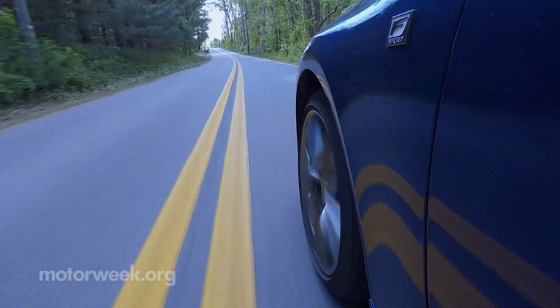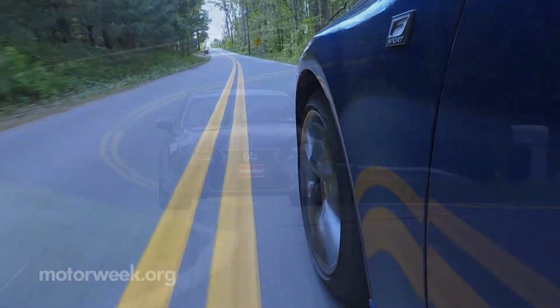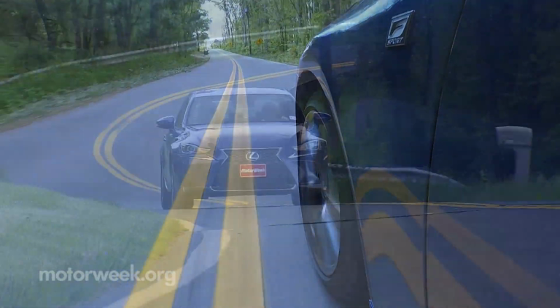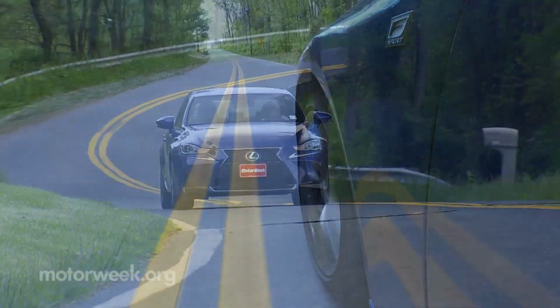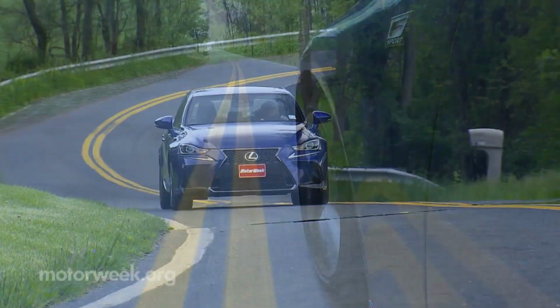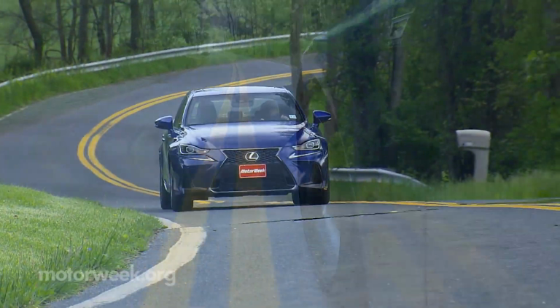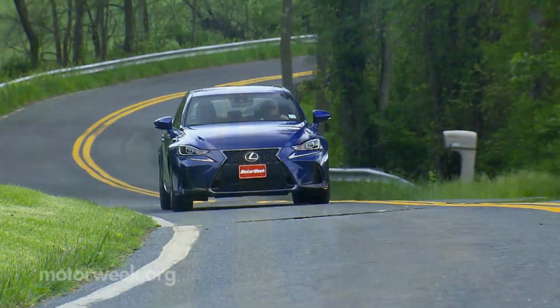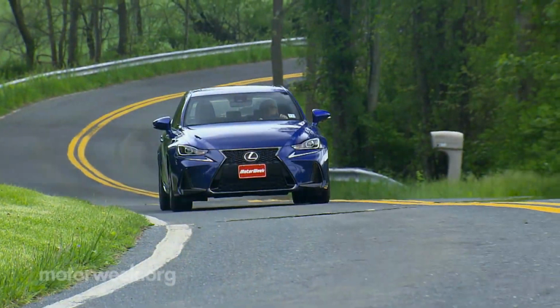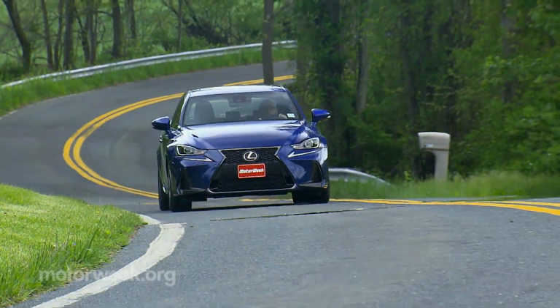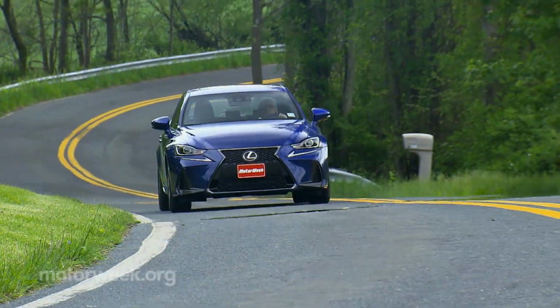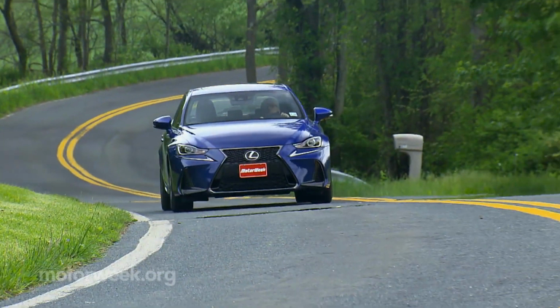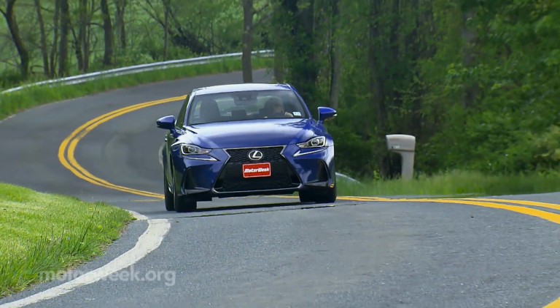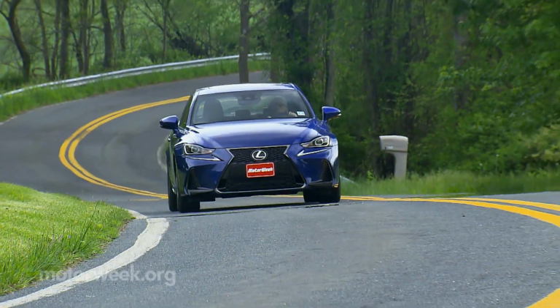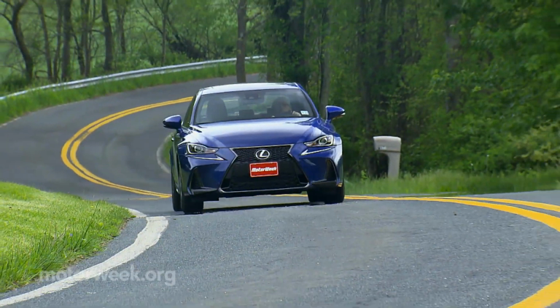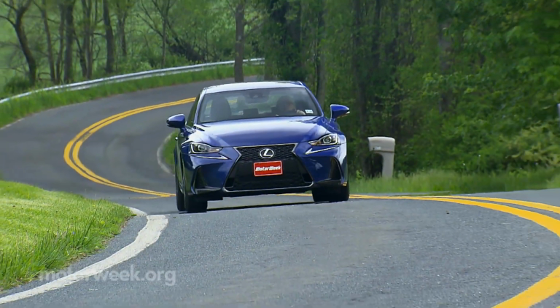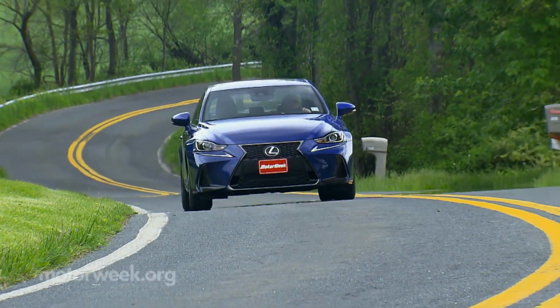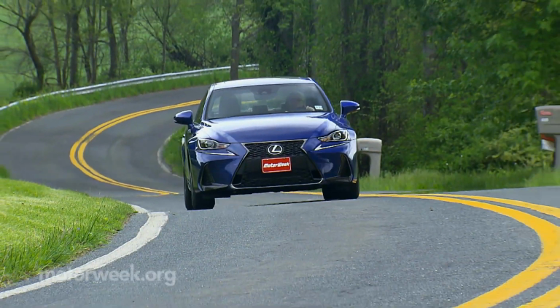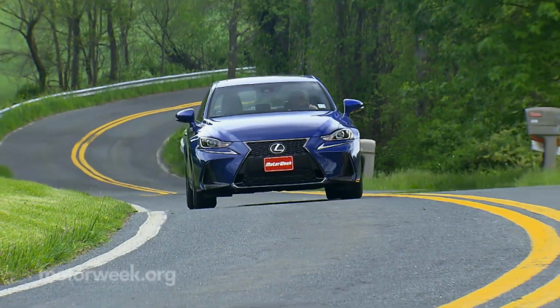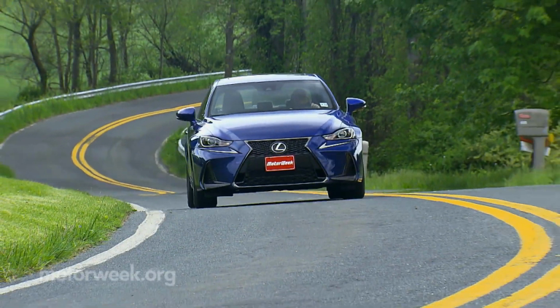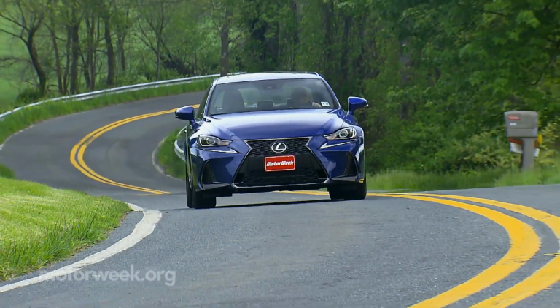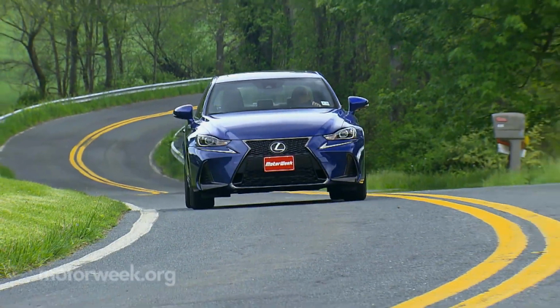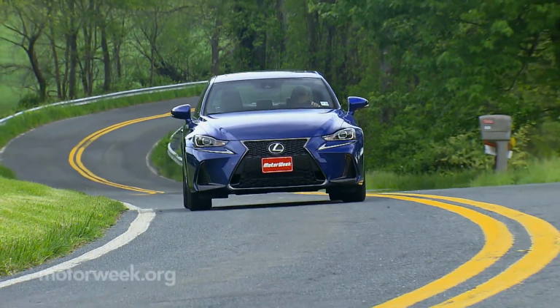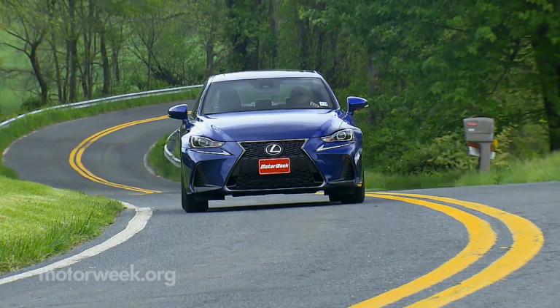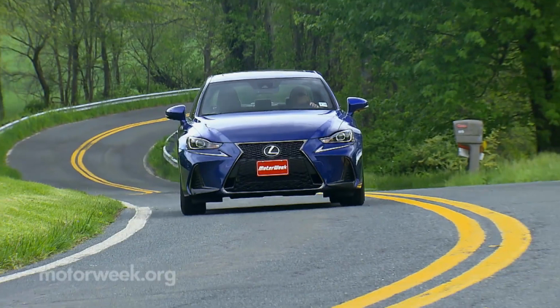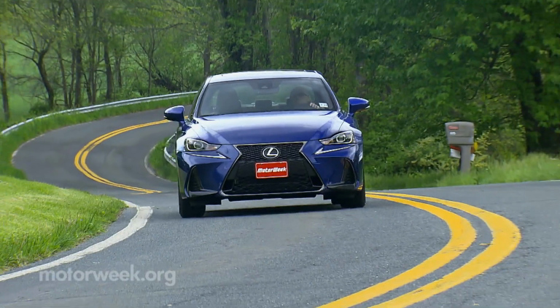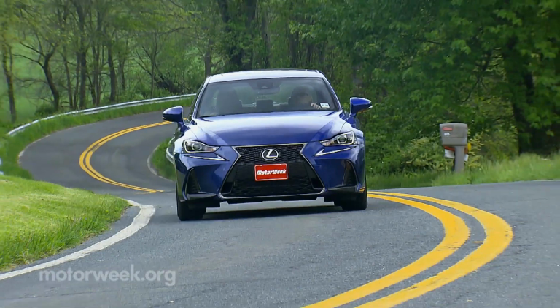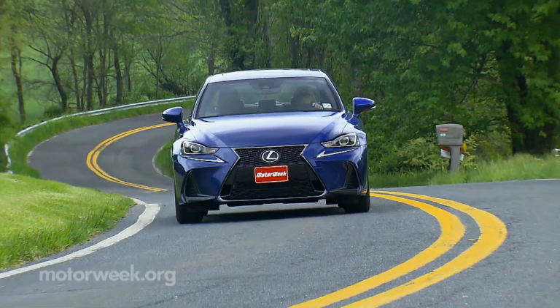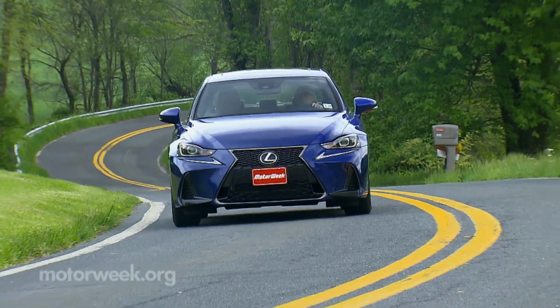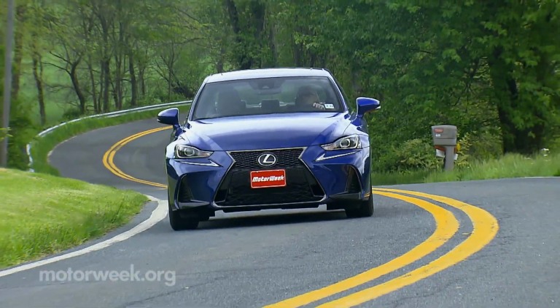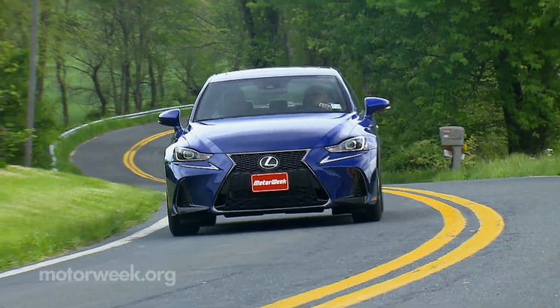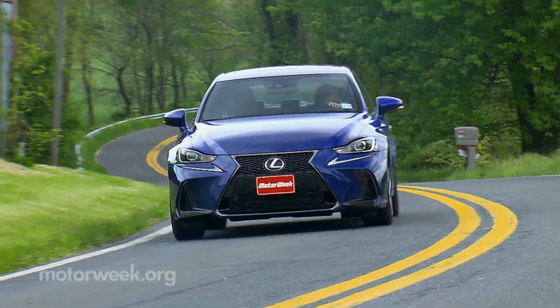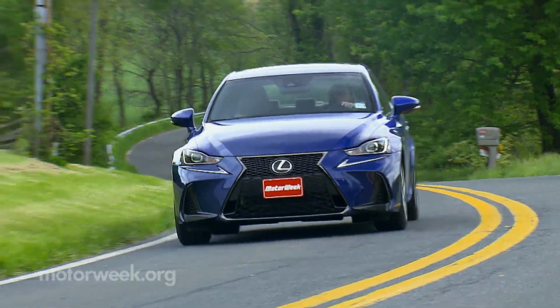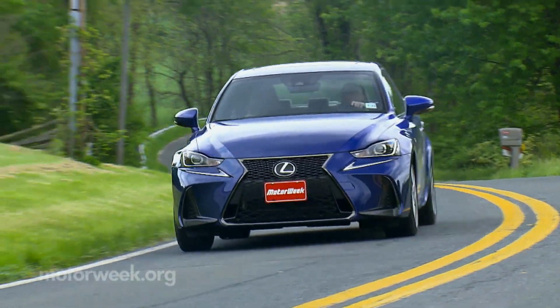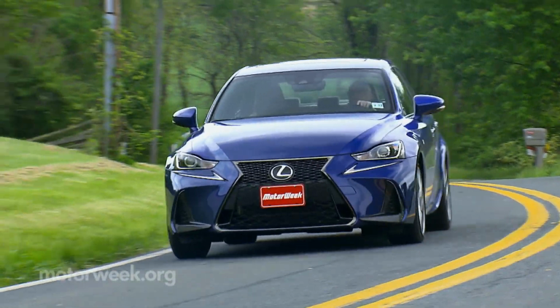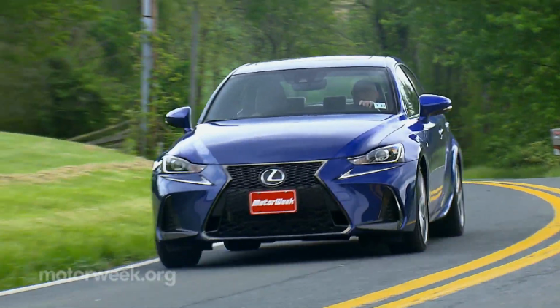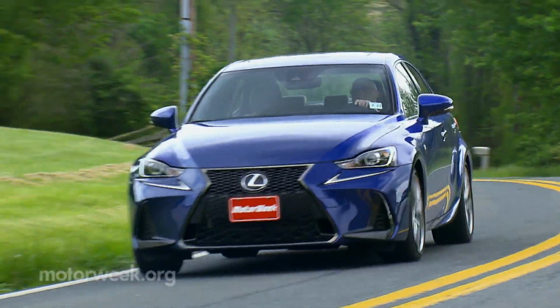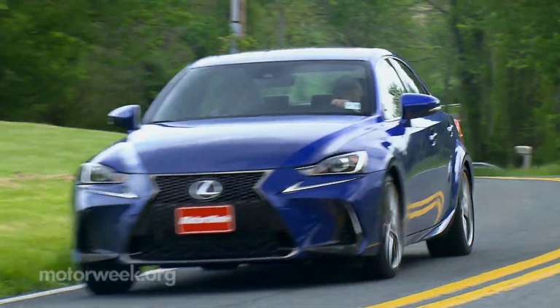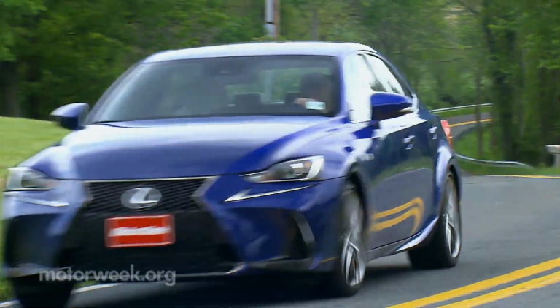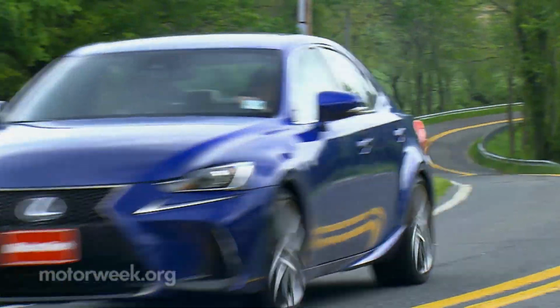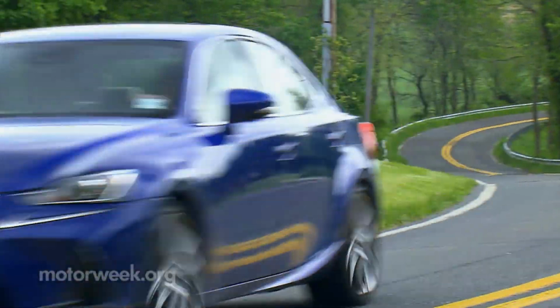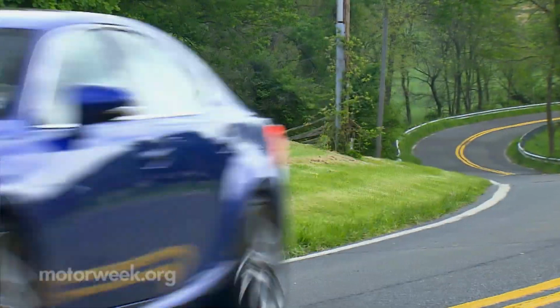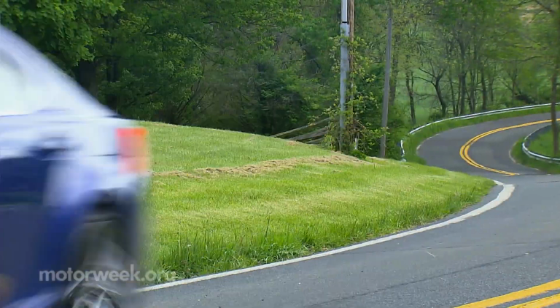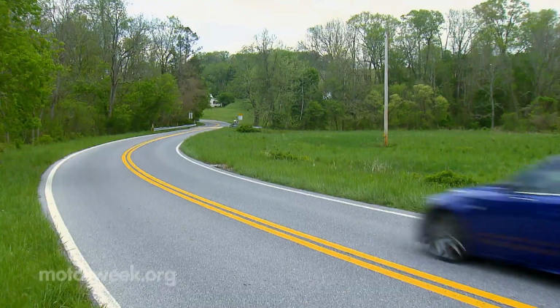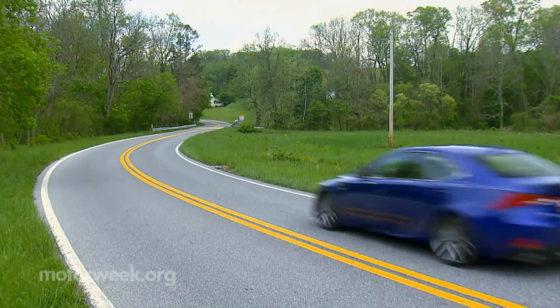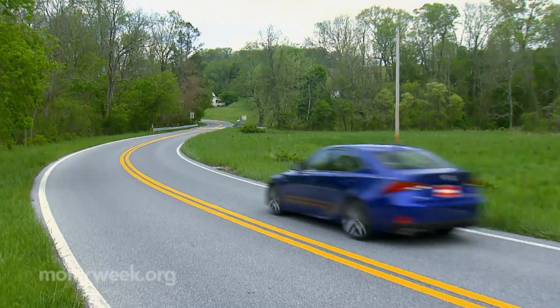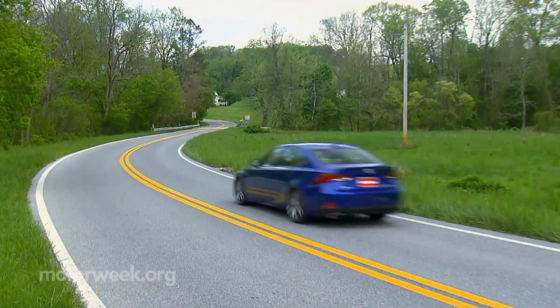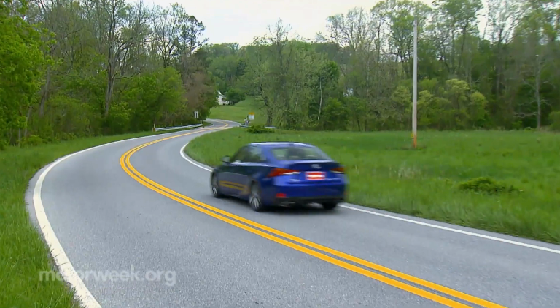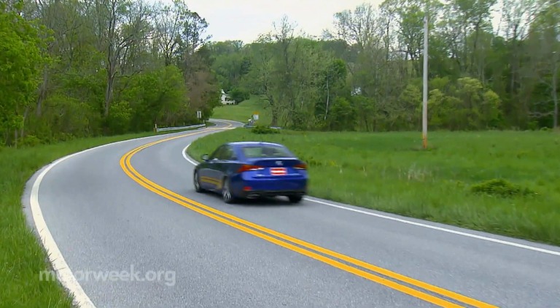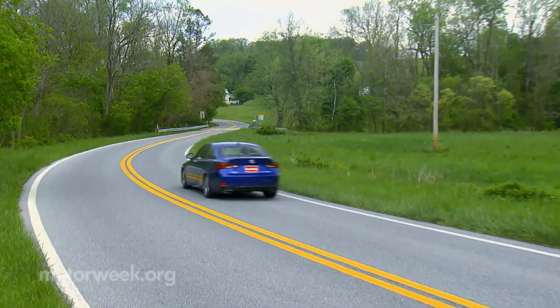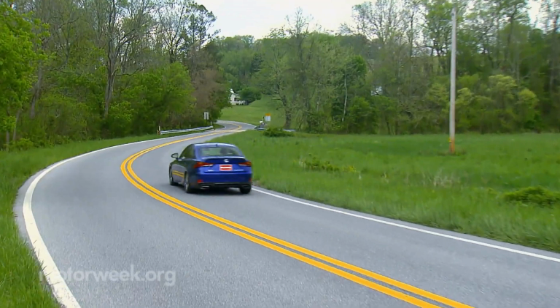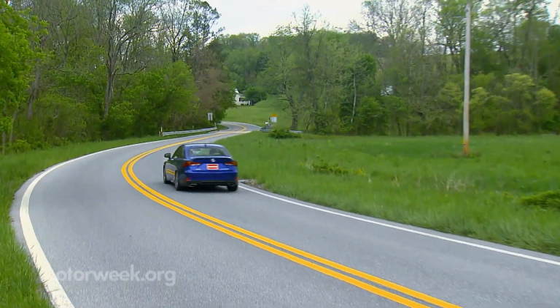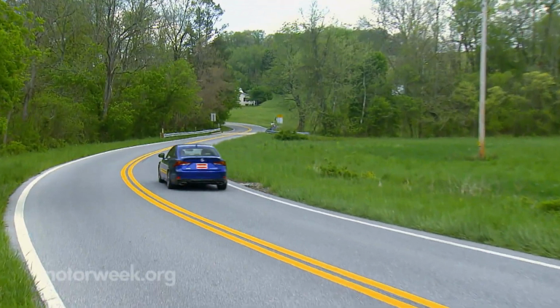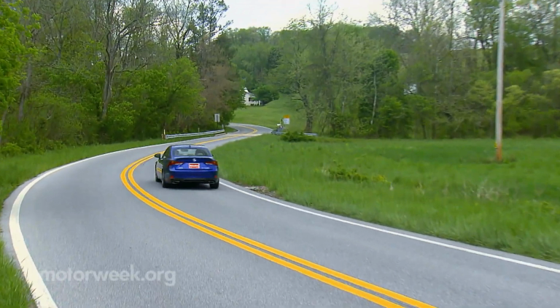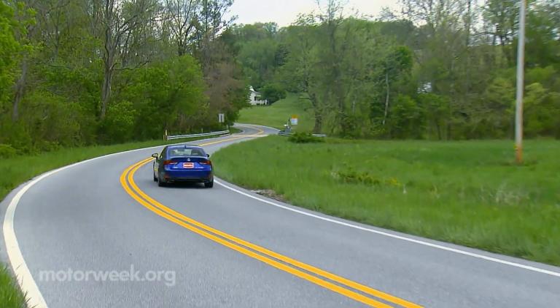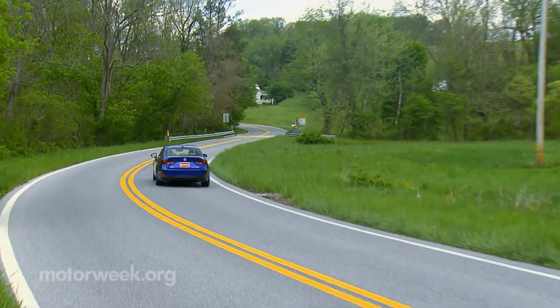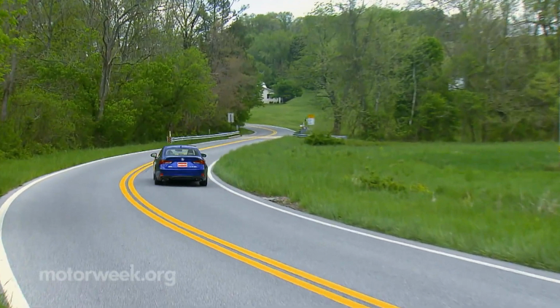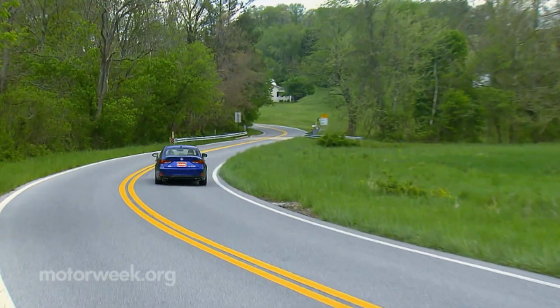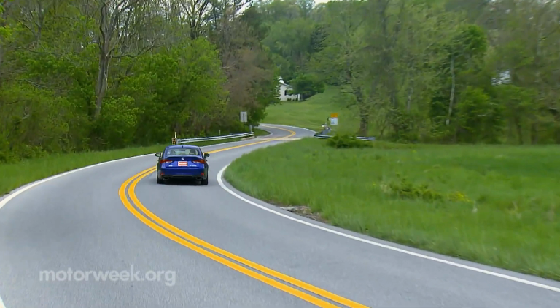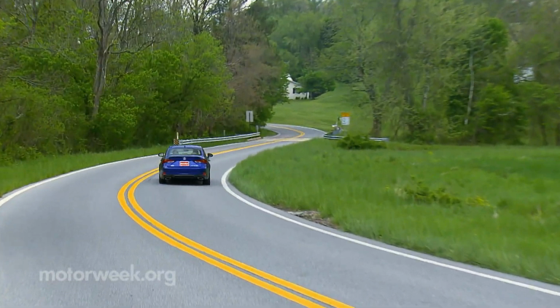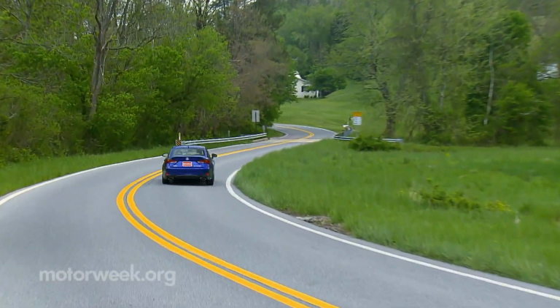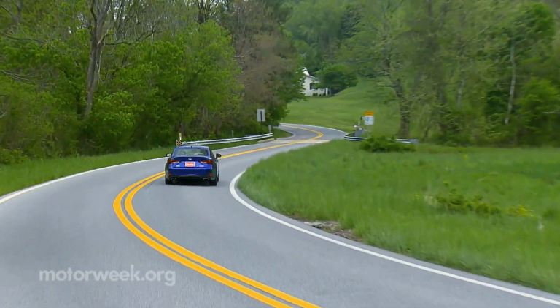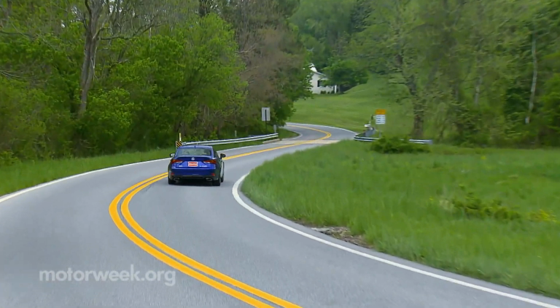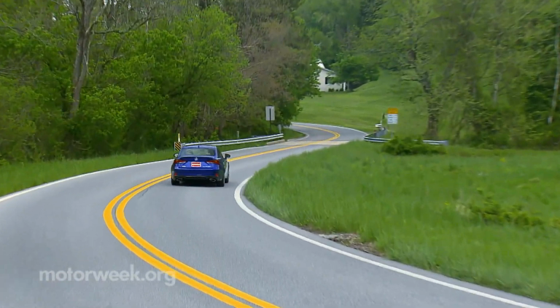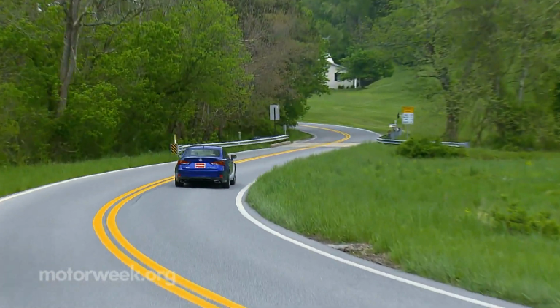On sale now, the 2017 Lexus IS300 AWD starts at about $40,000.